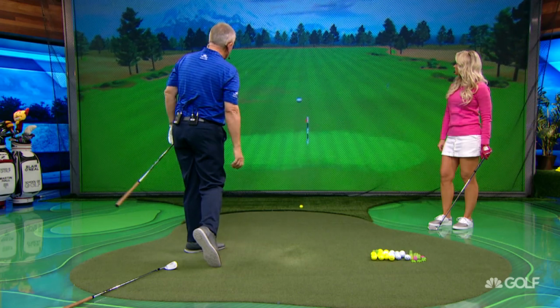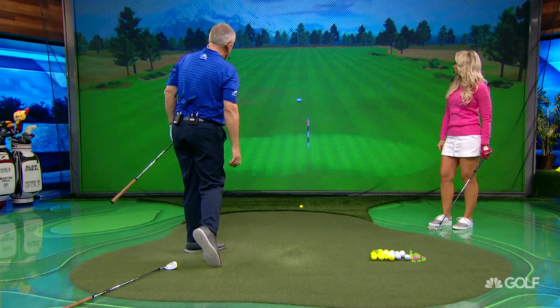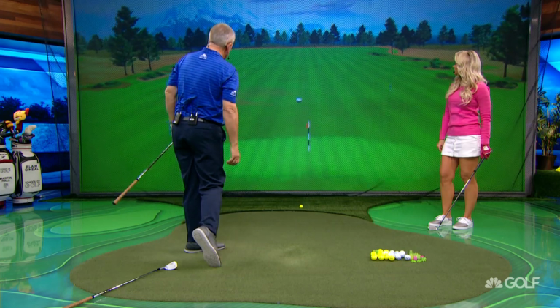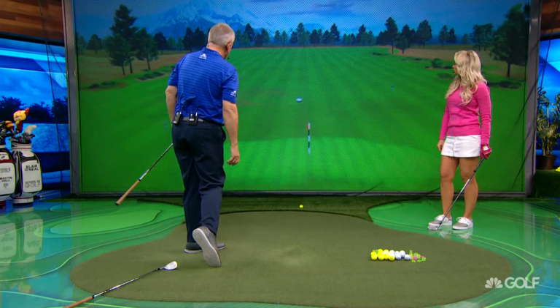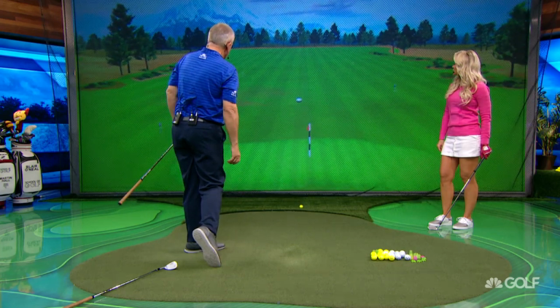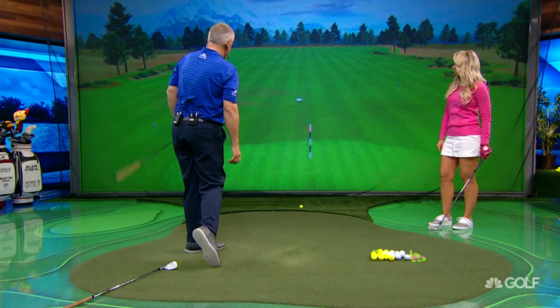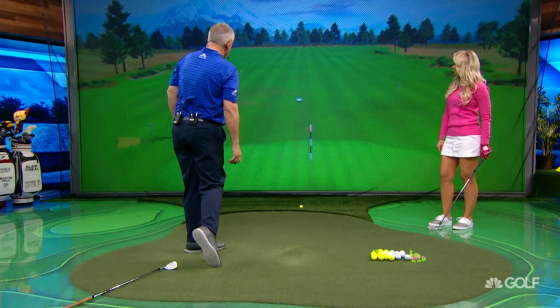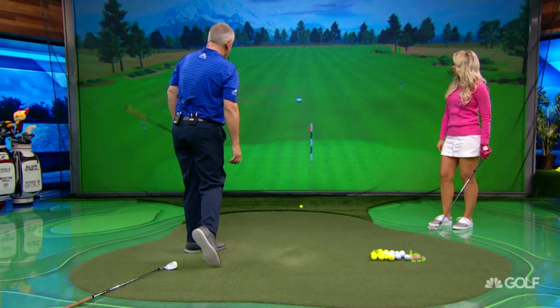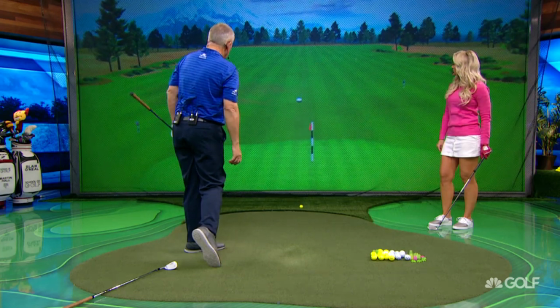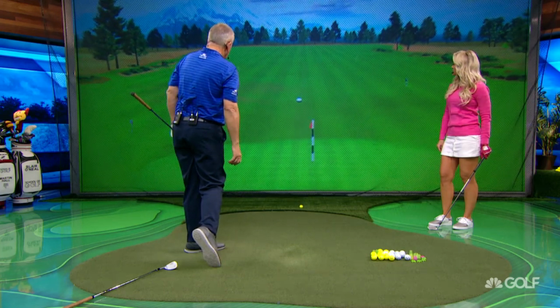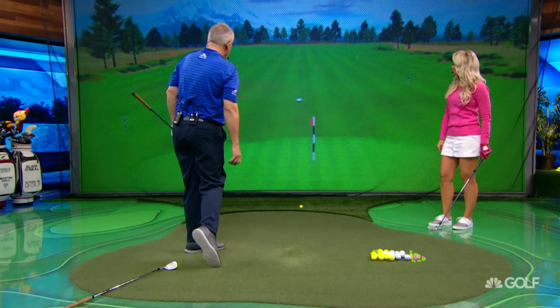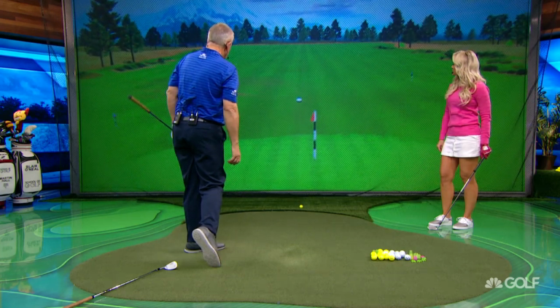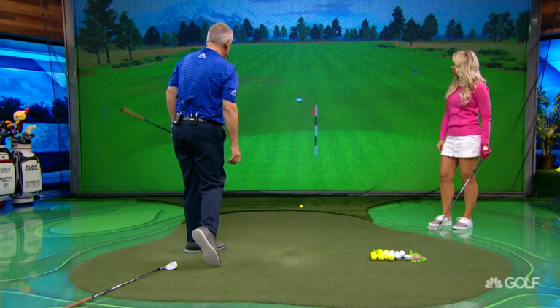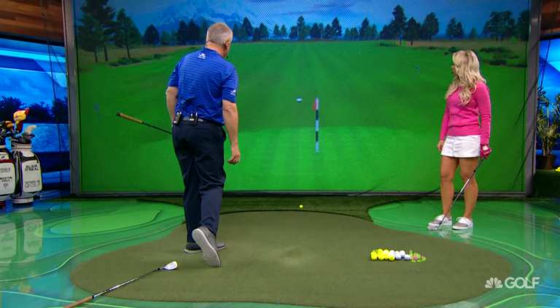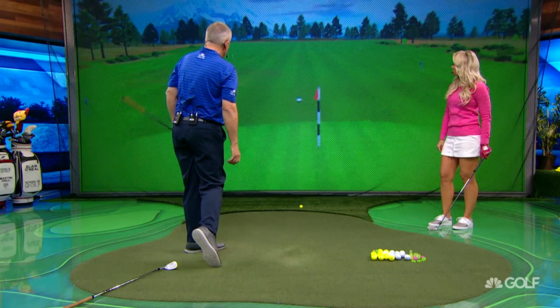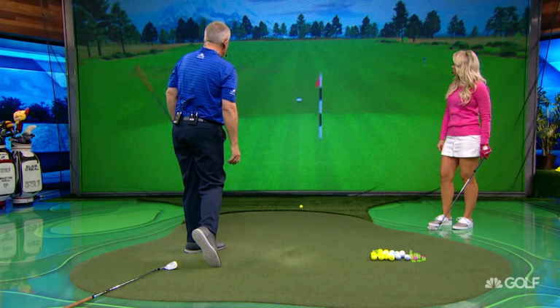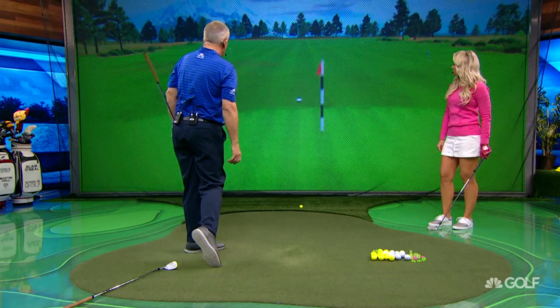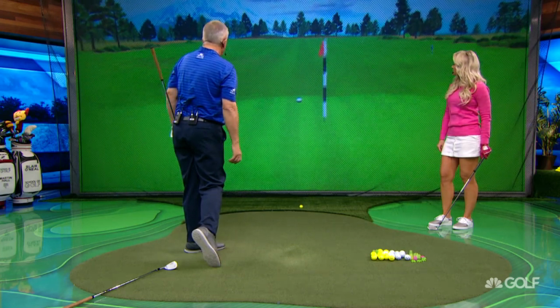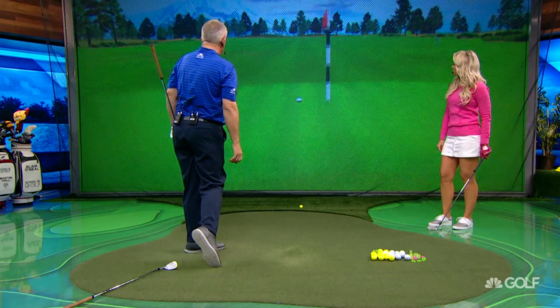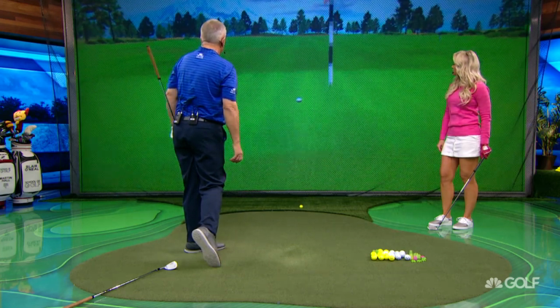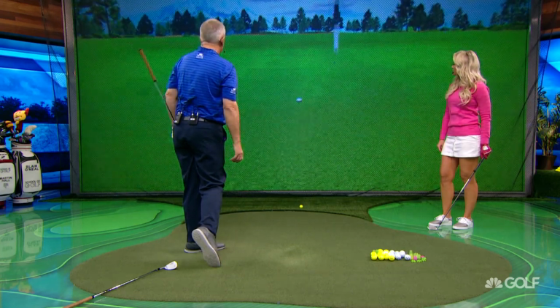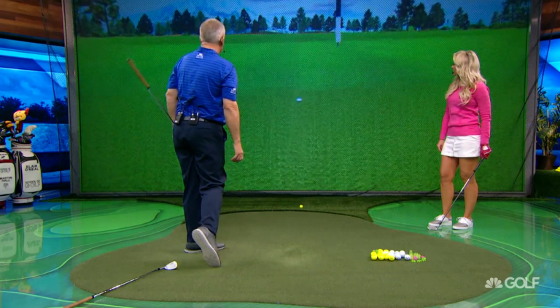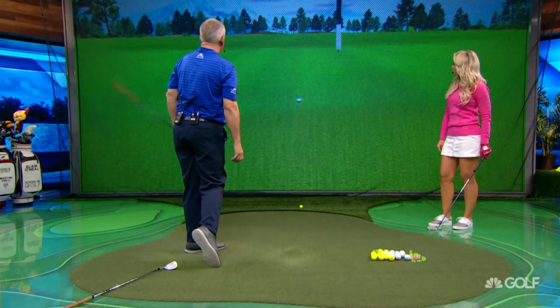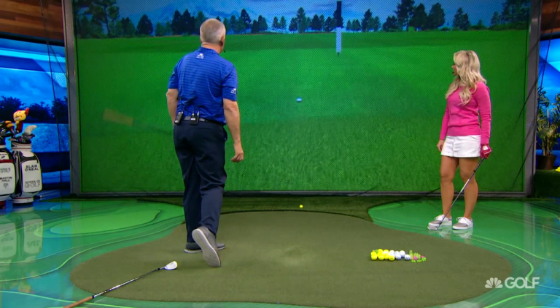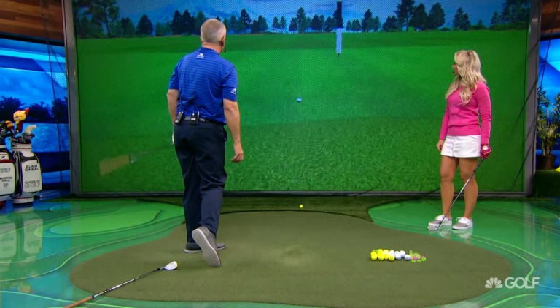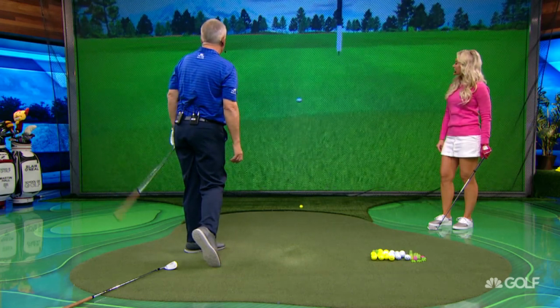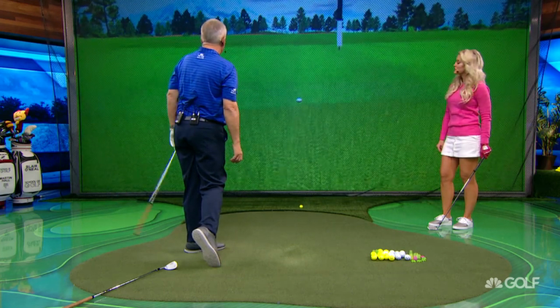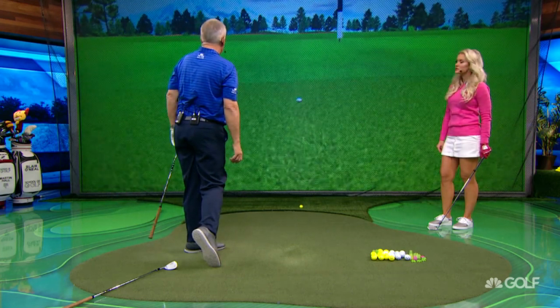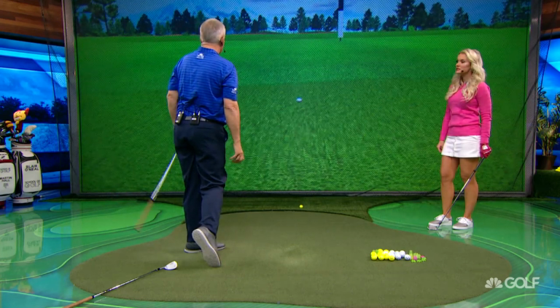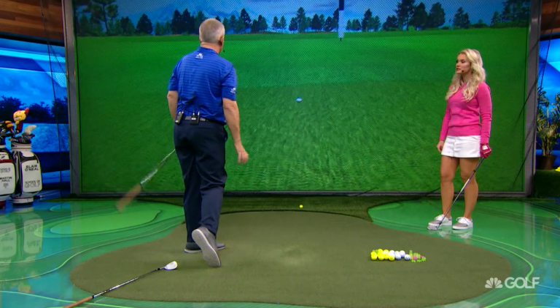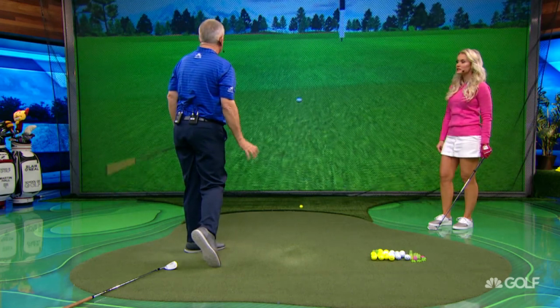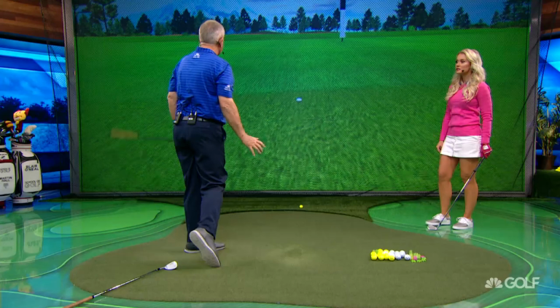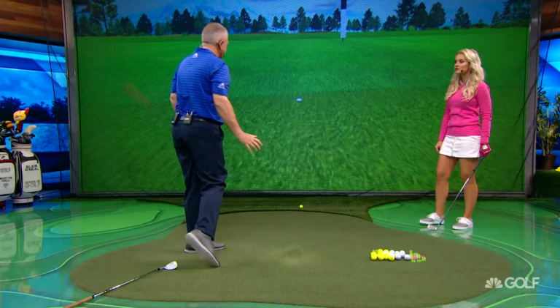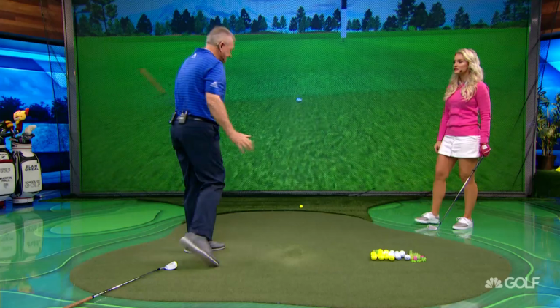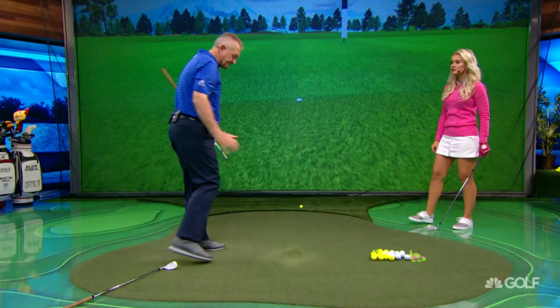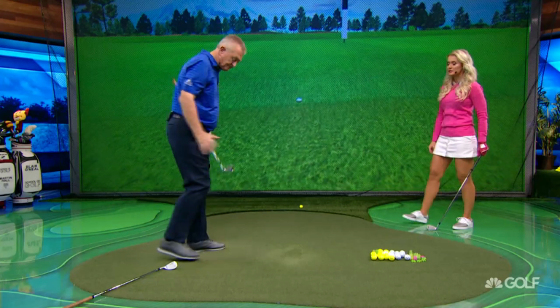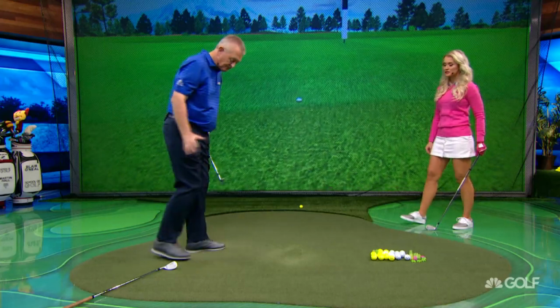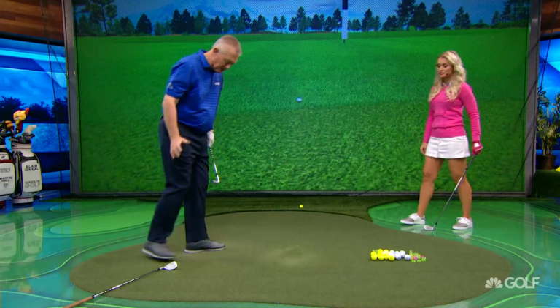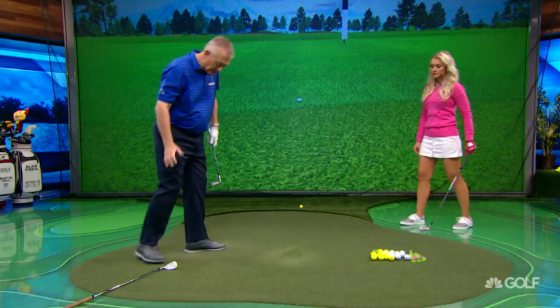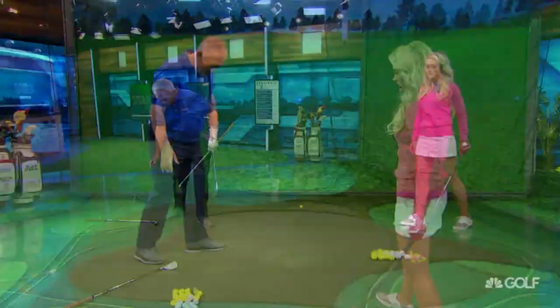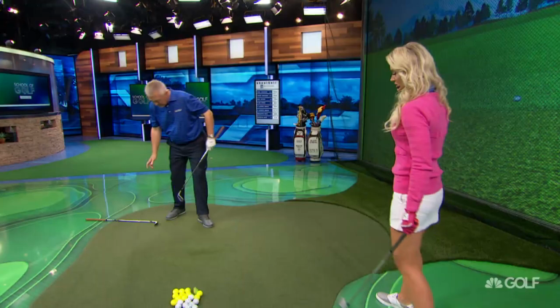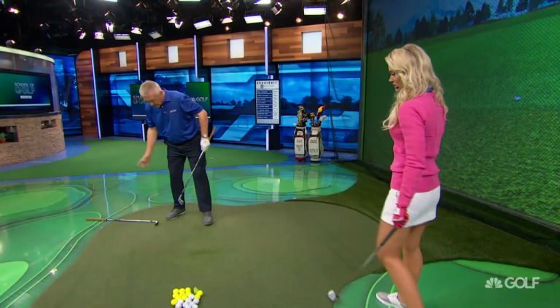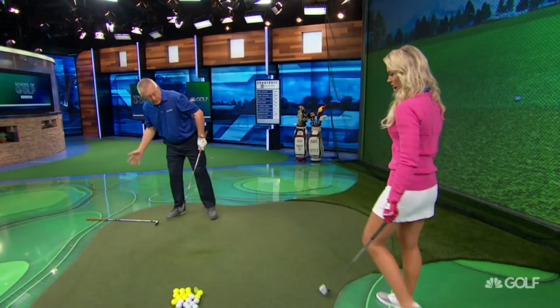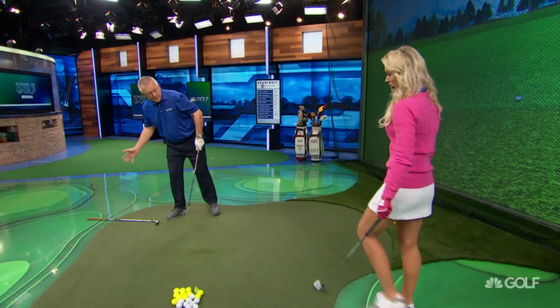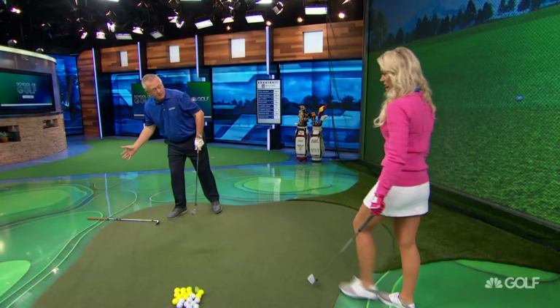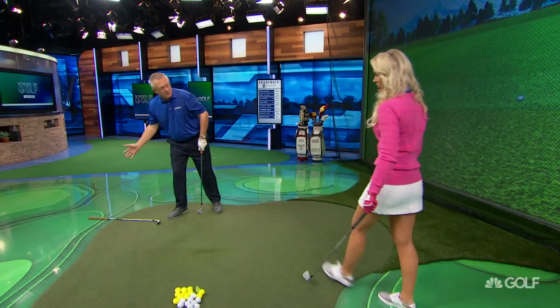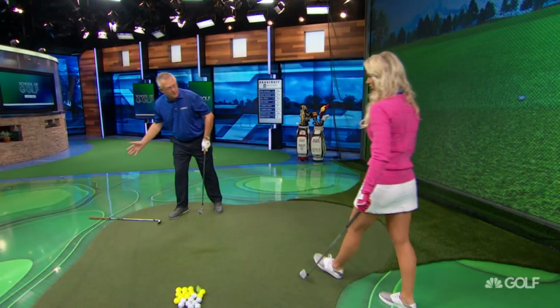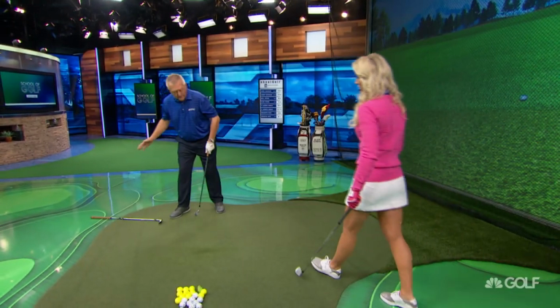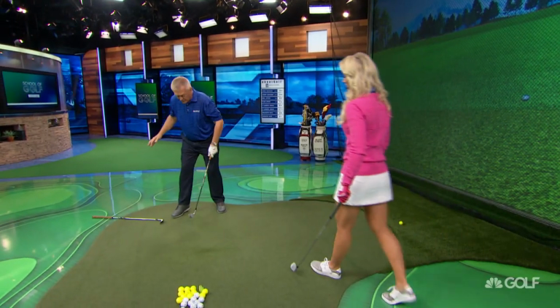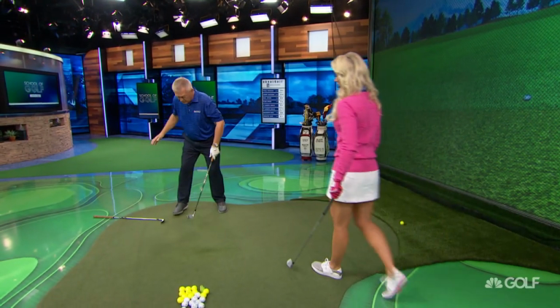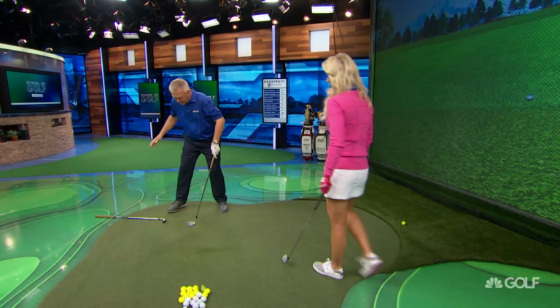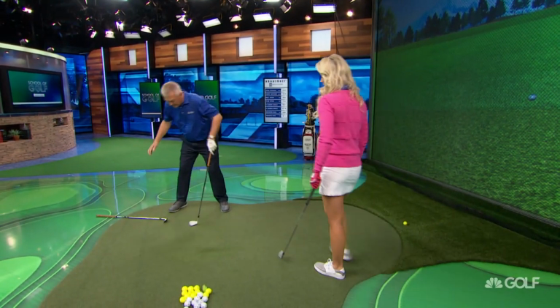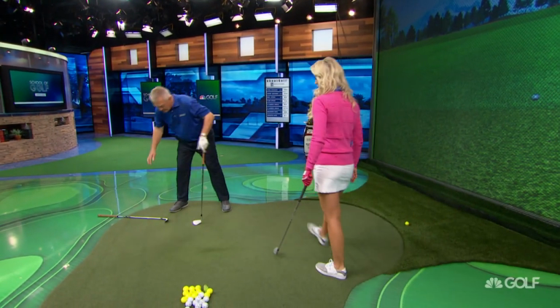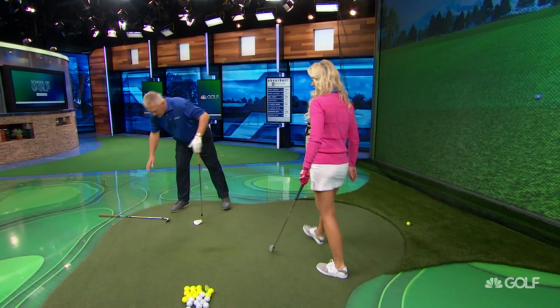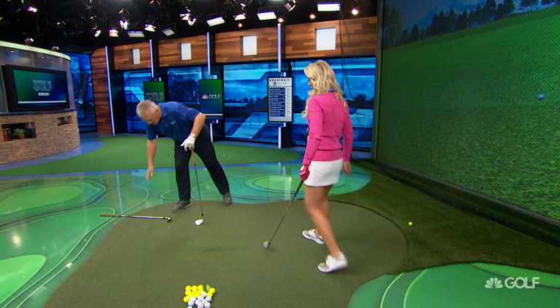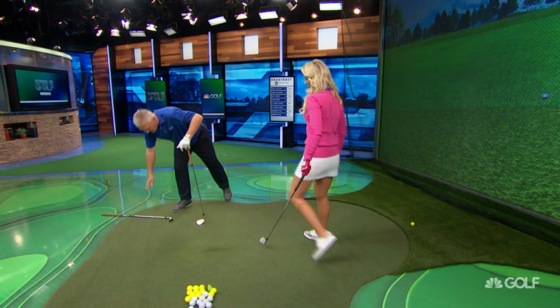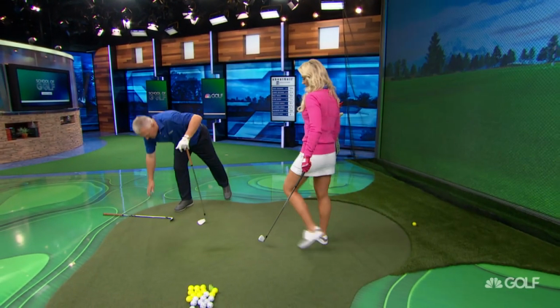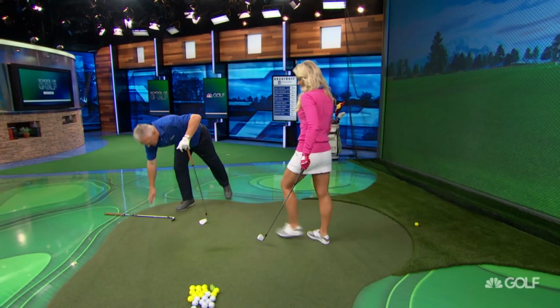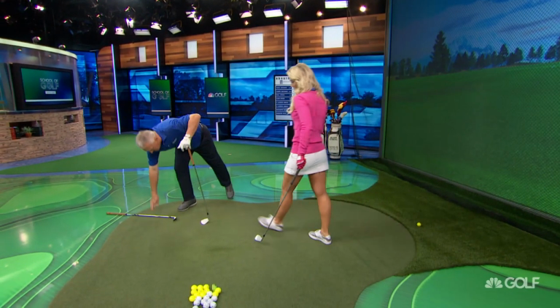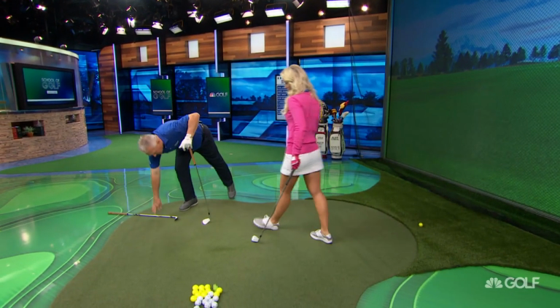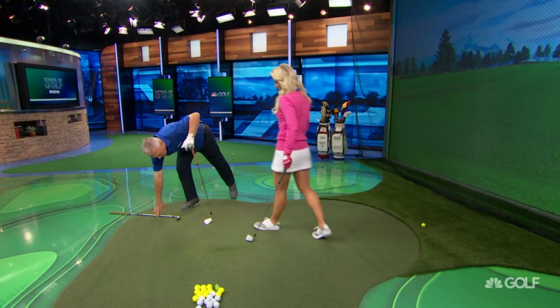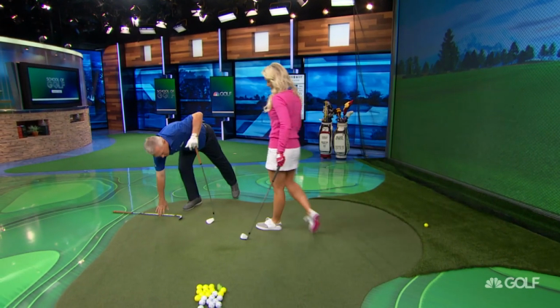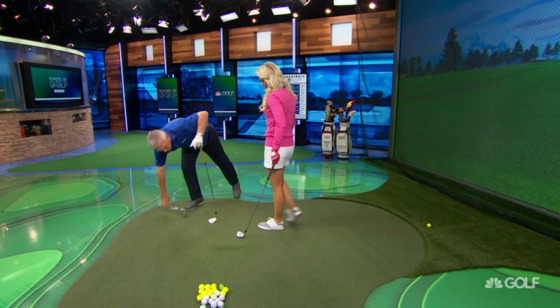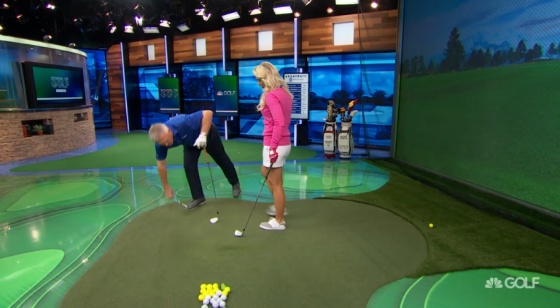Drop it before I pop it. Look how straight that is. Yeah, I'm liking that. So, I don't know if you've ever tried that, but it's really a very good one.